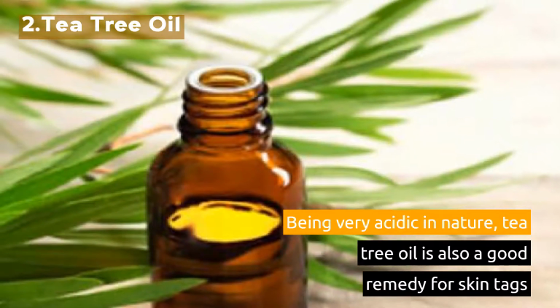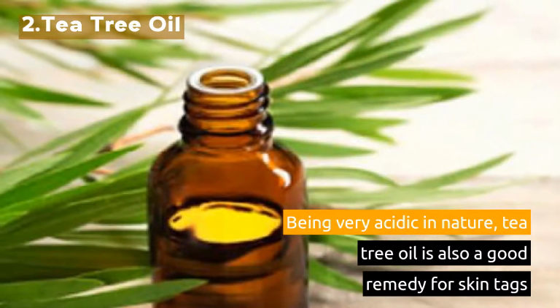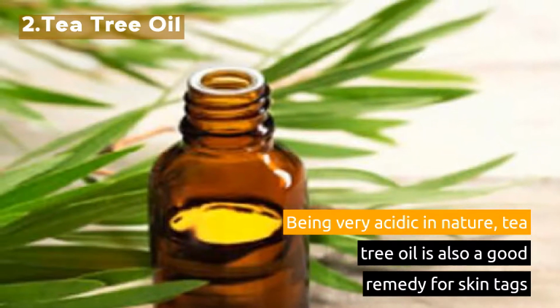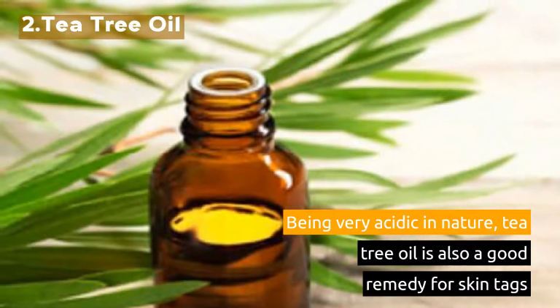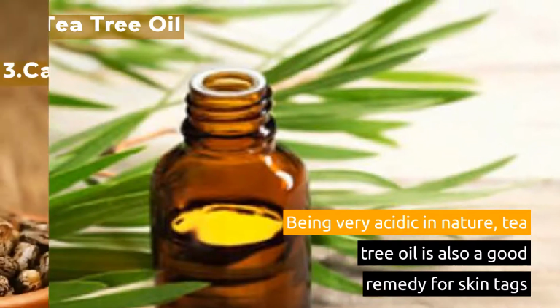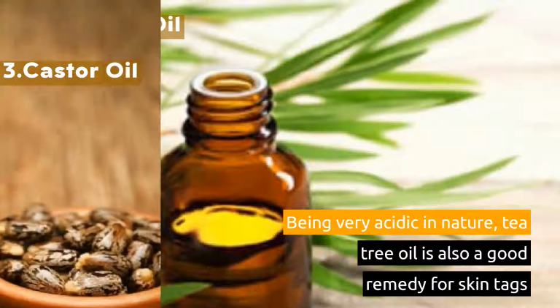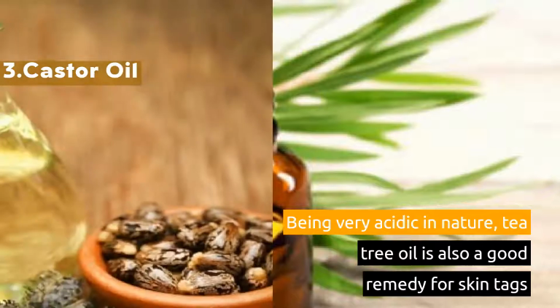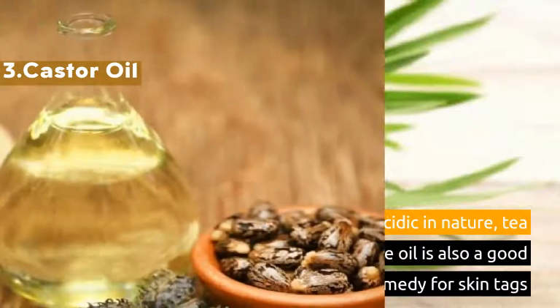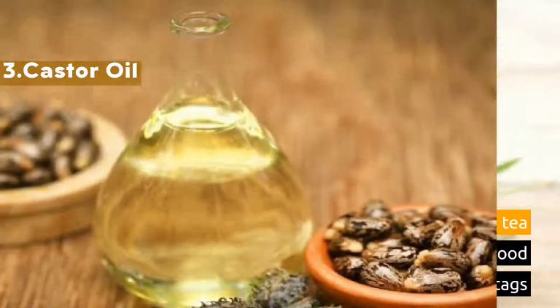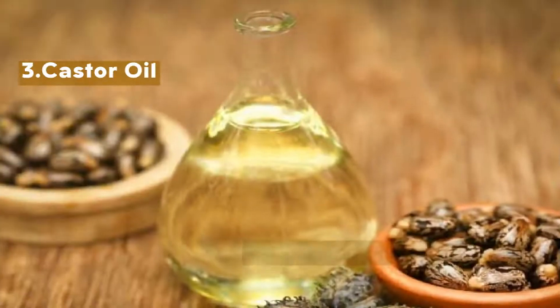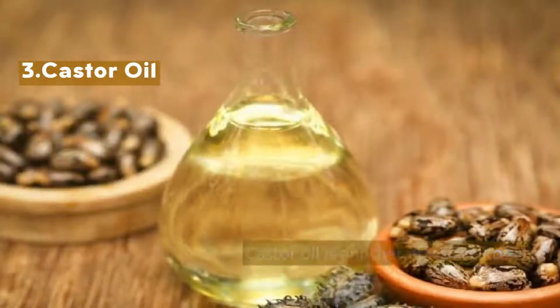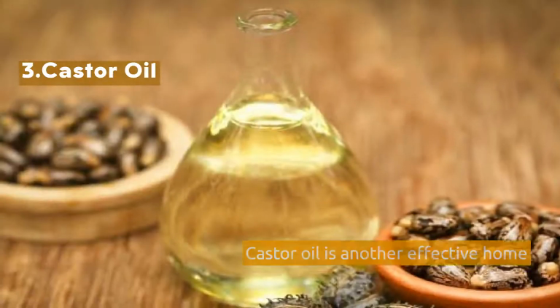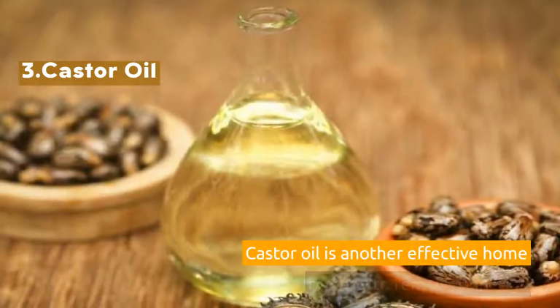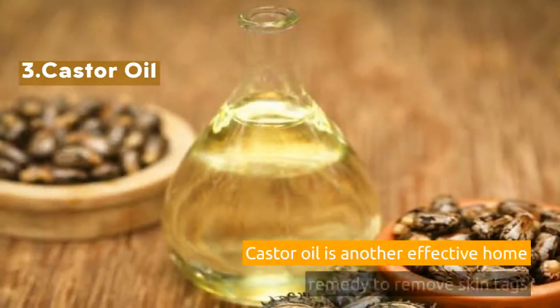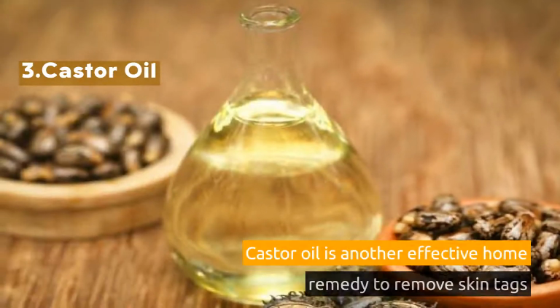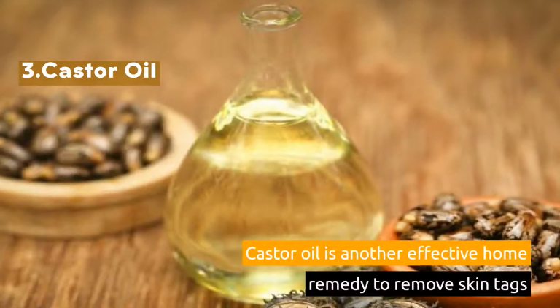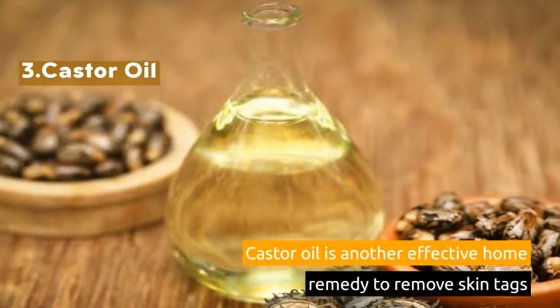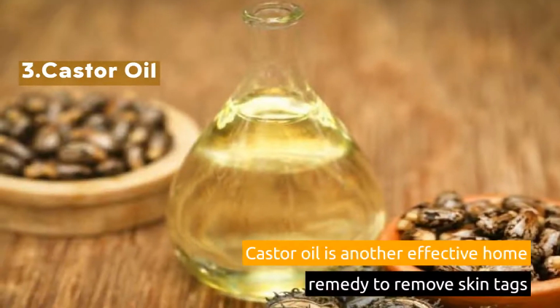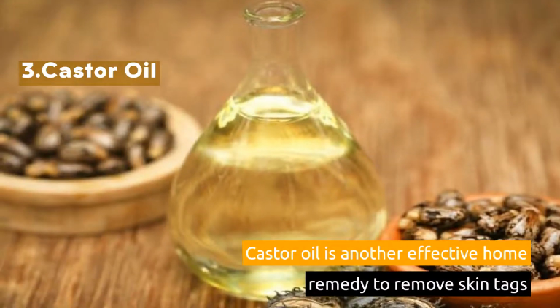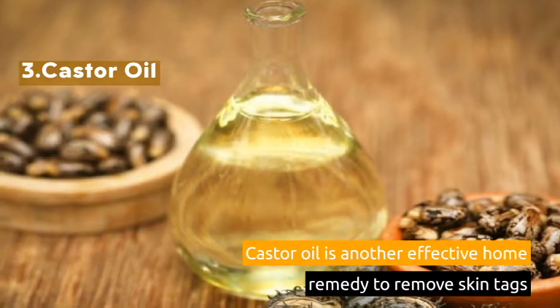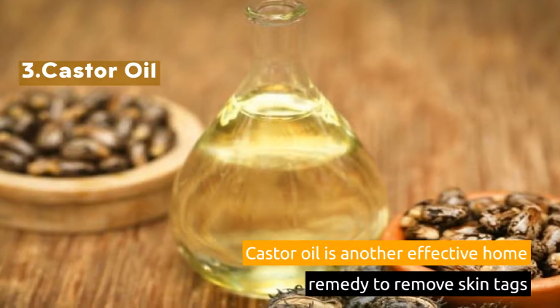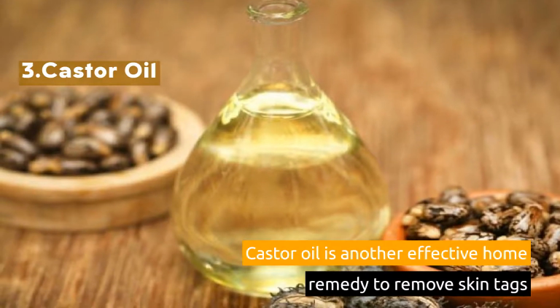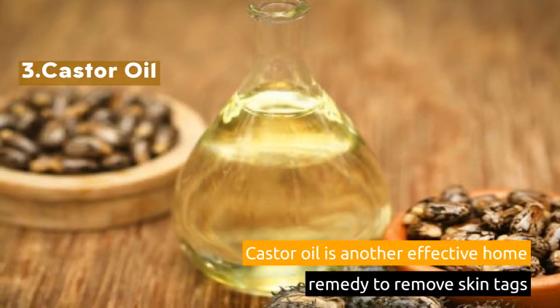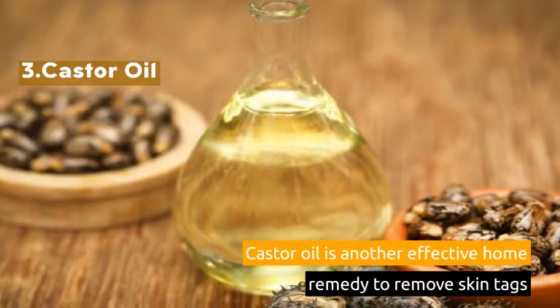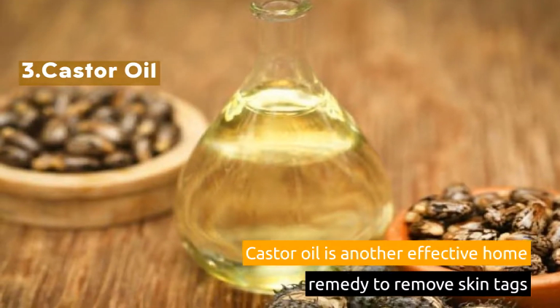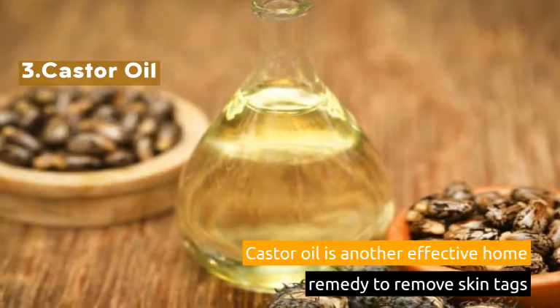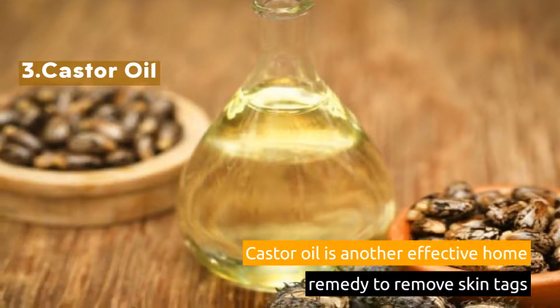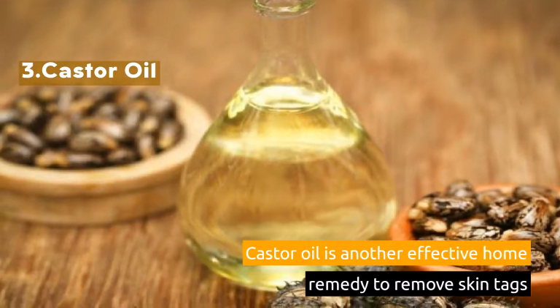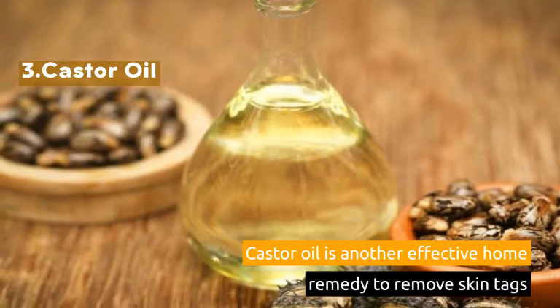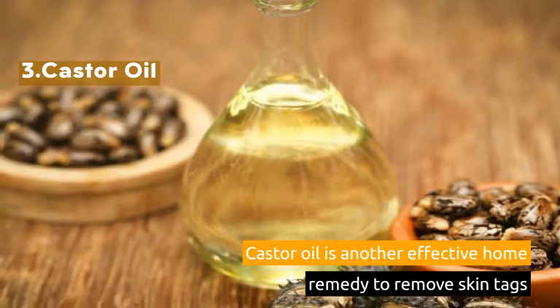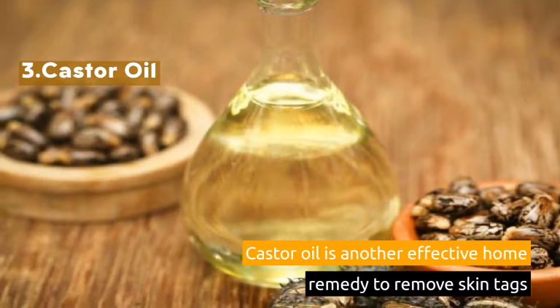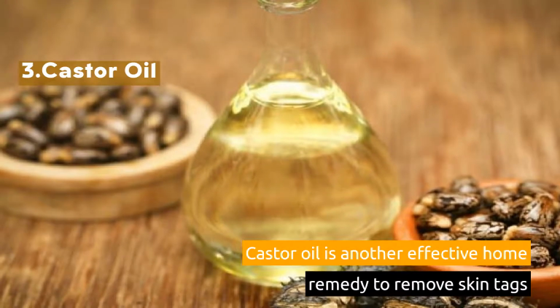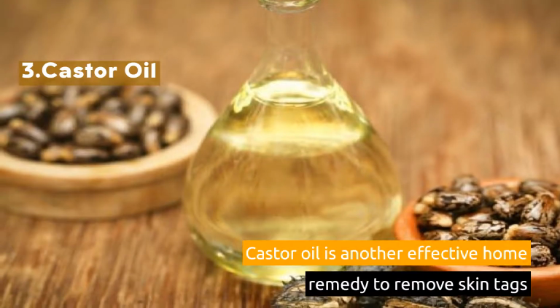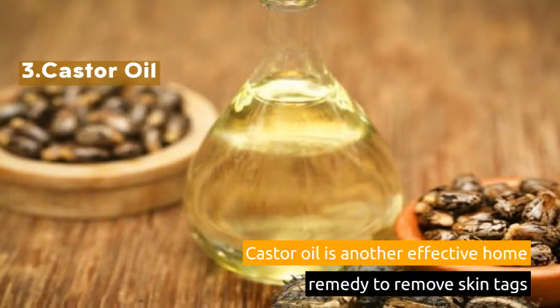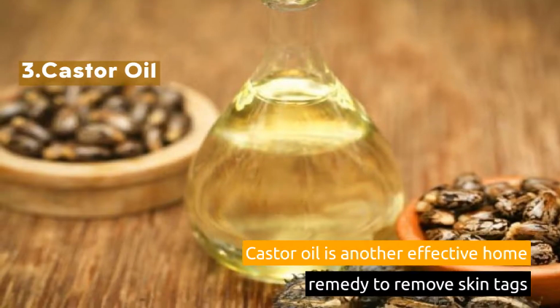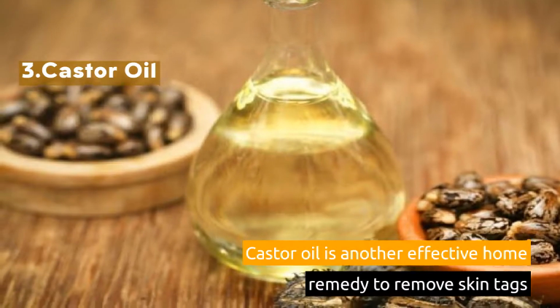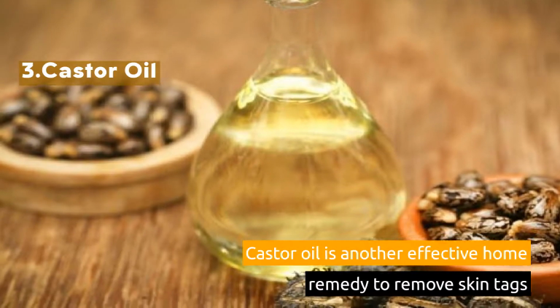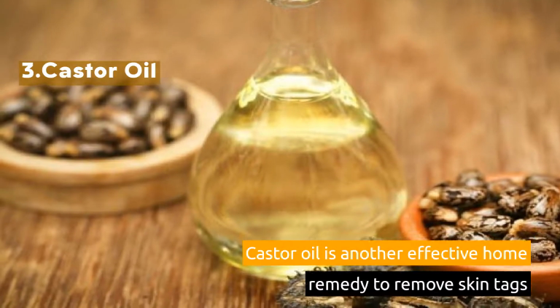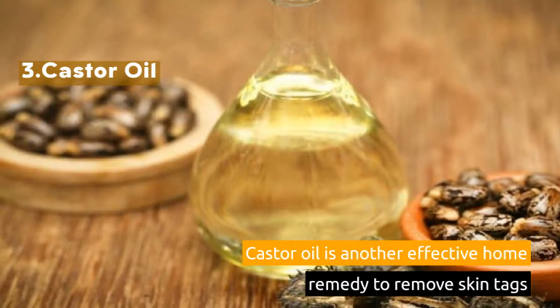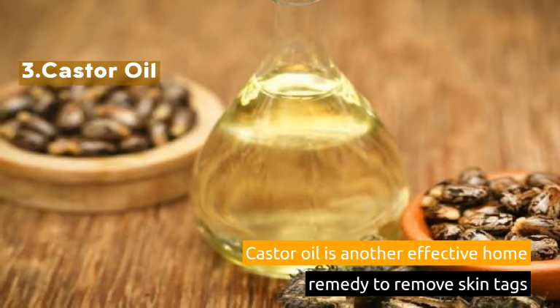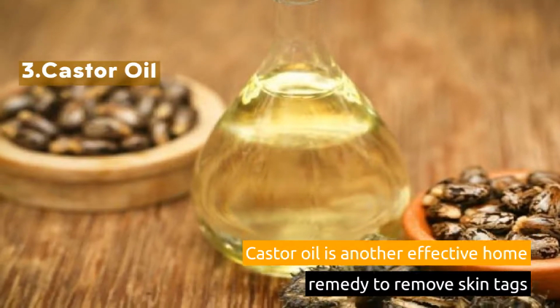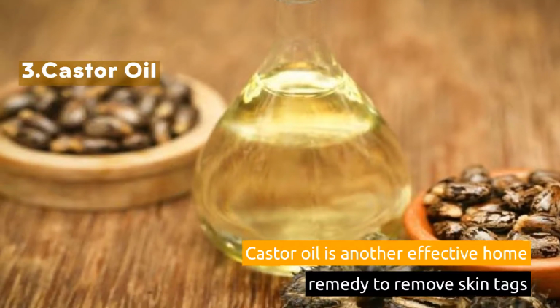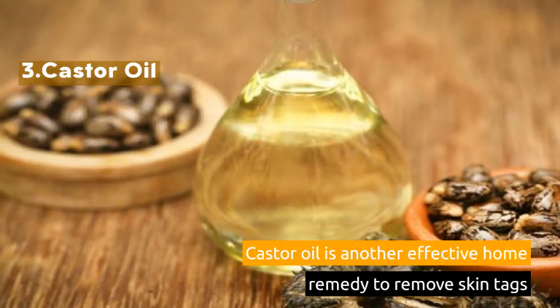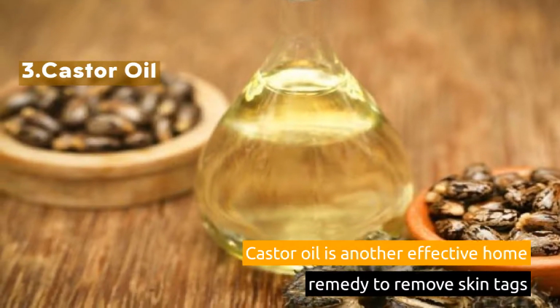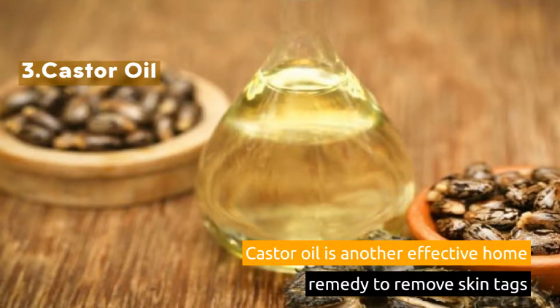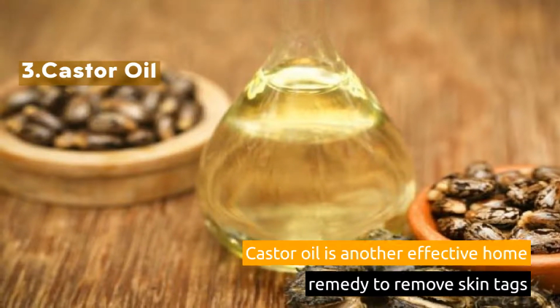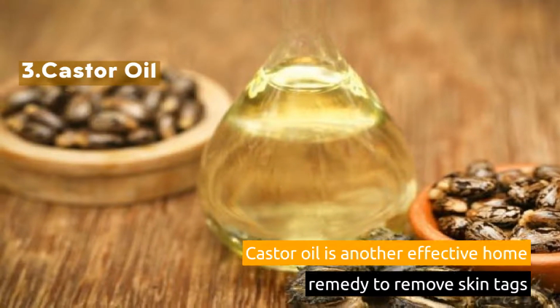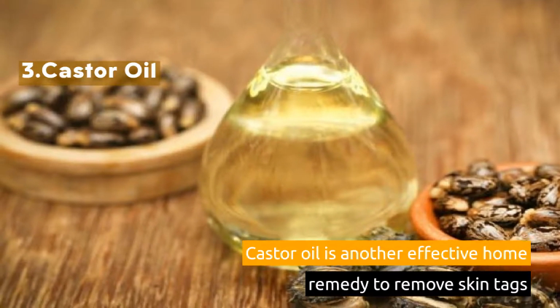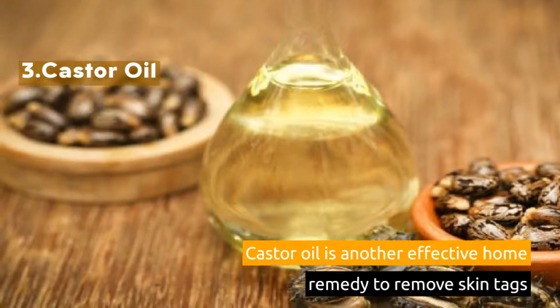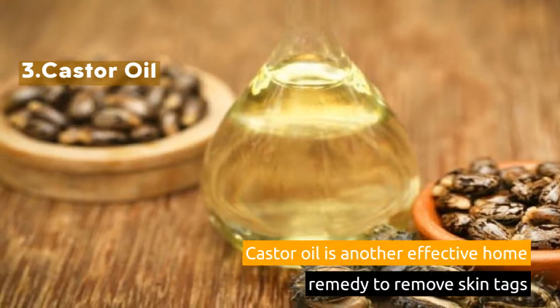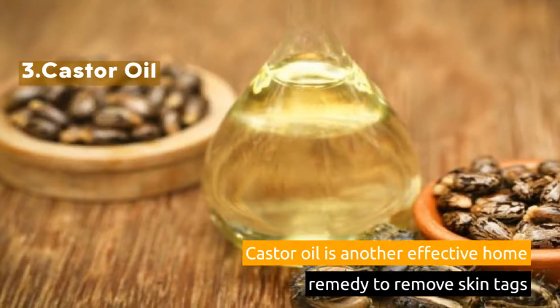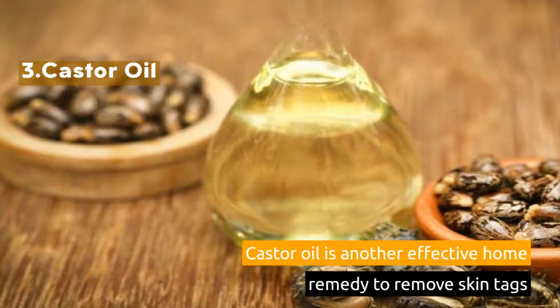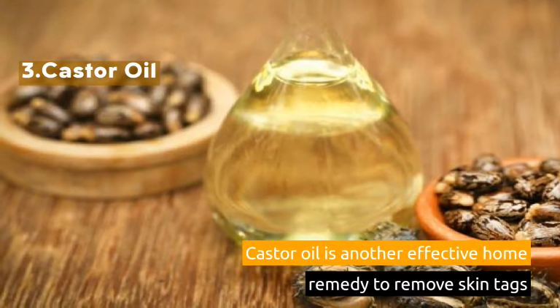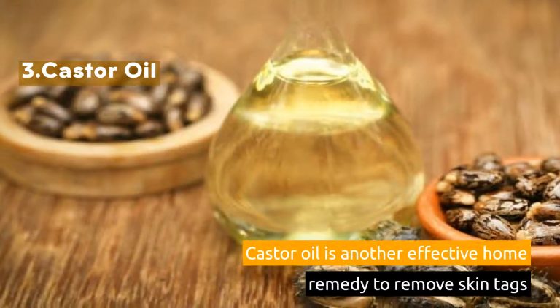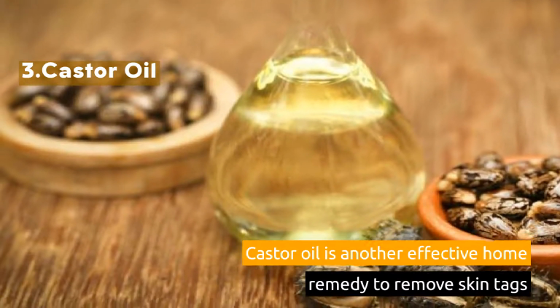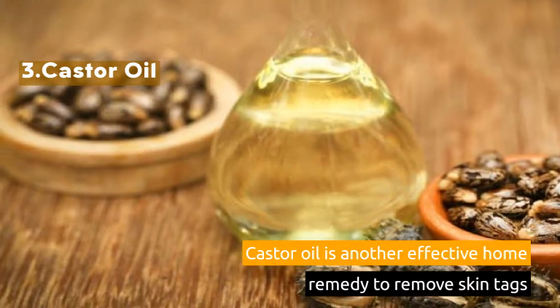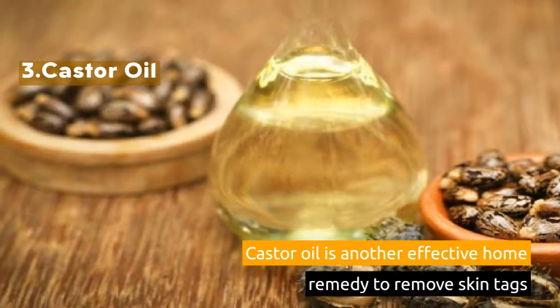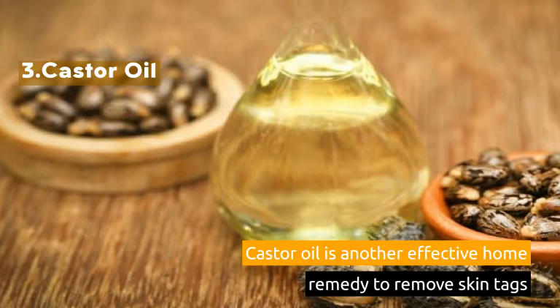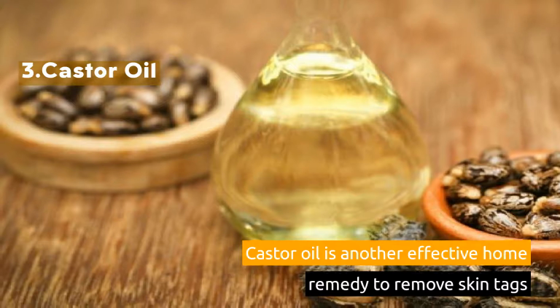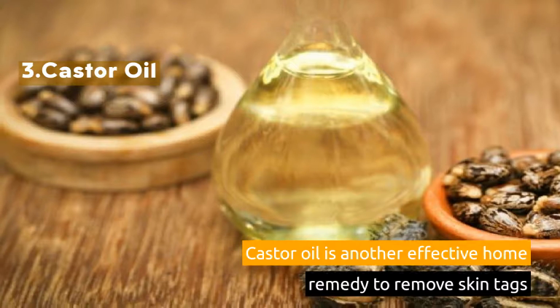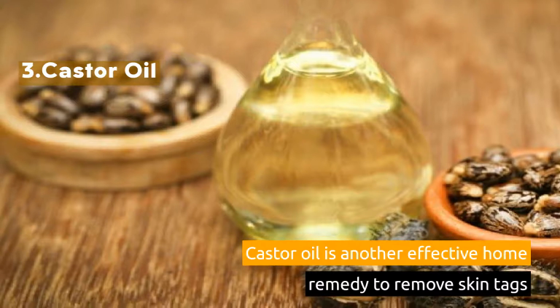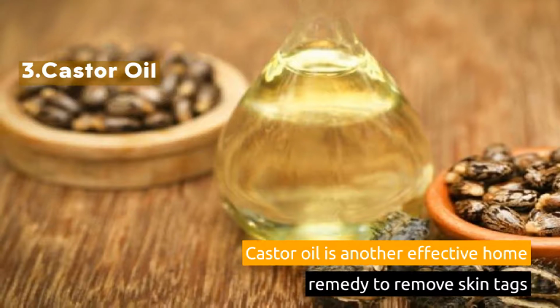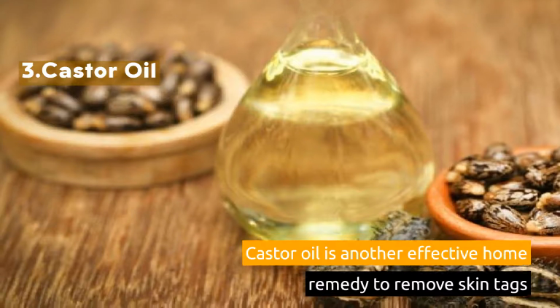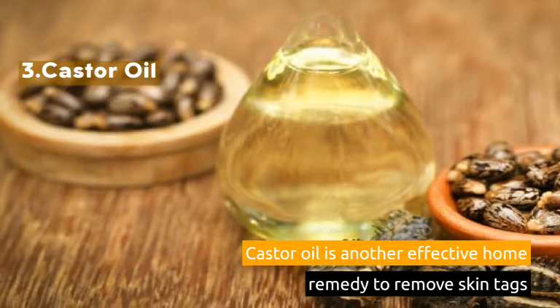3. Castor Oil. Castor oil is another effective home remedy to remove skin tags.